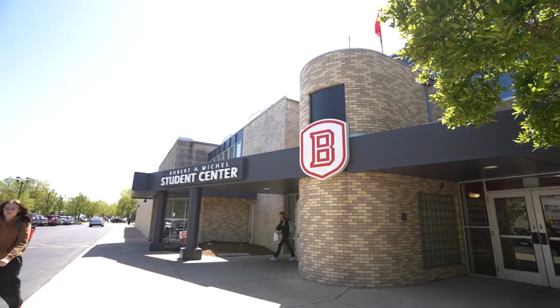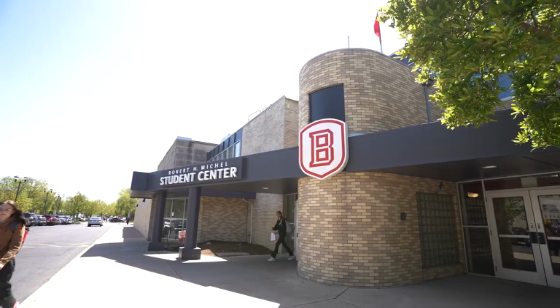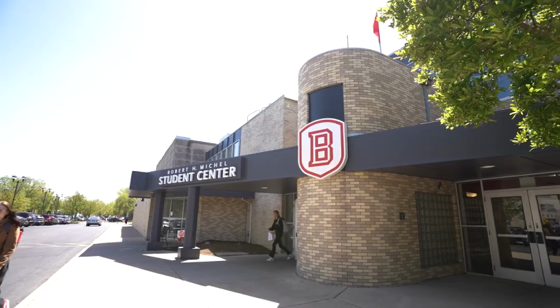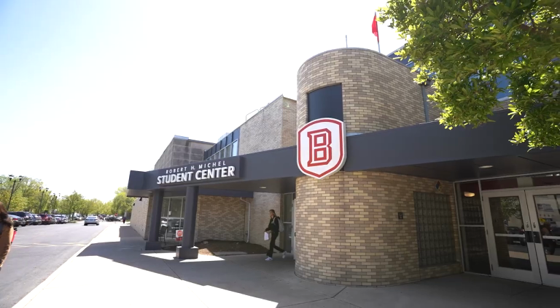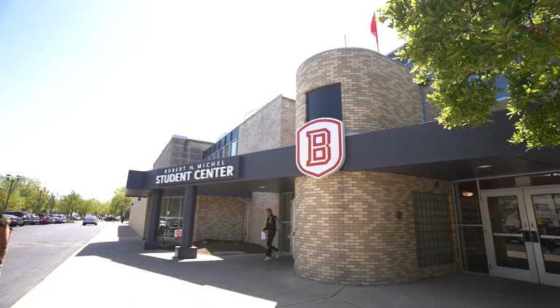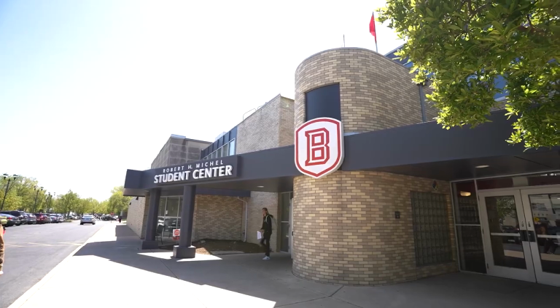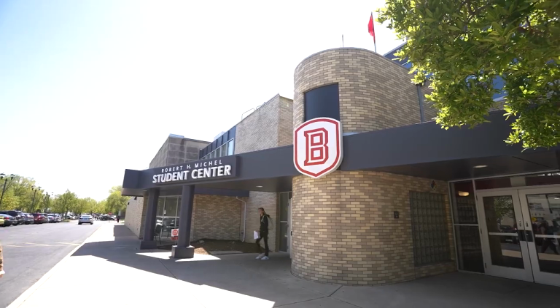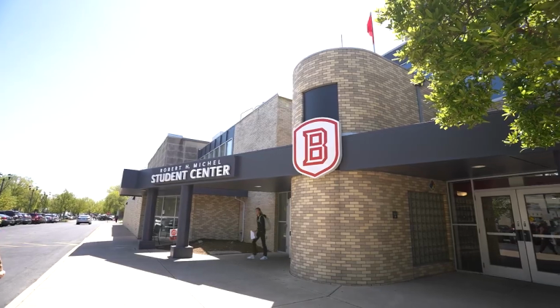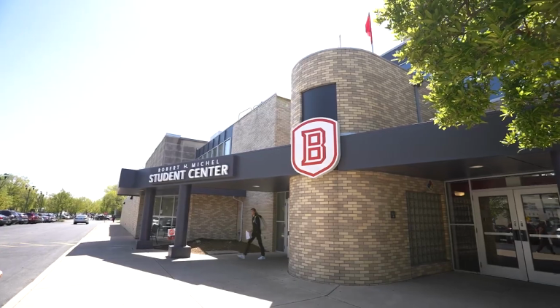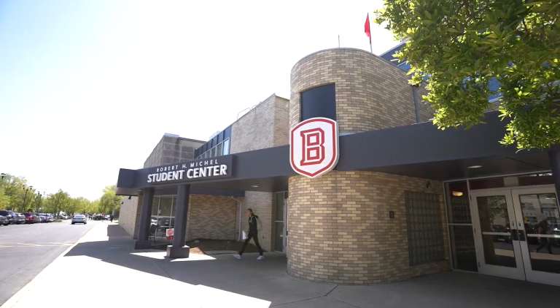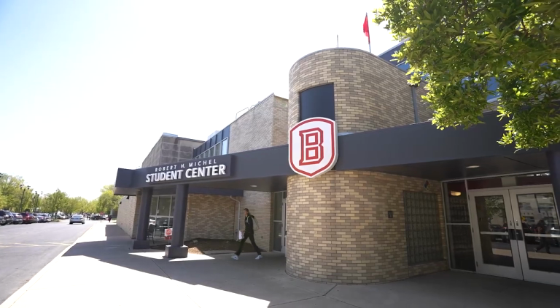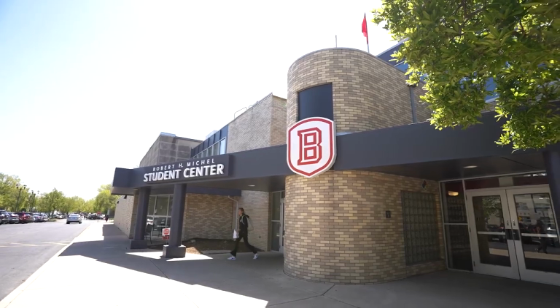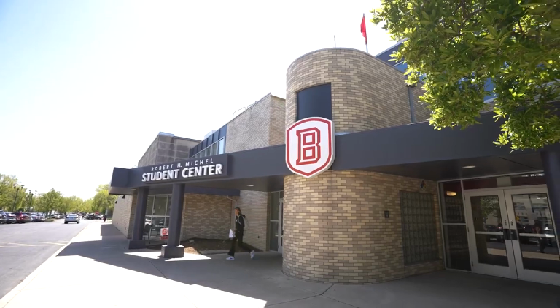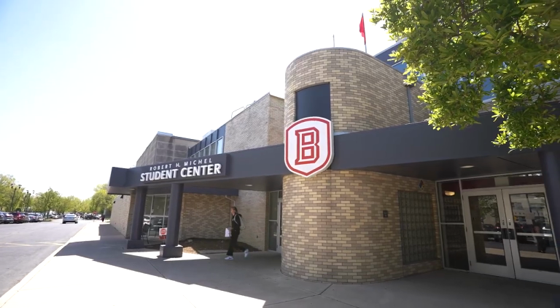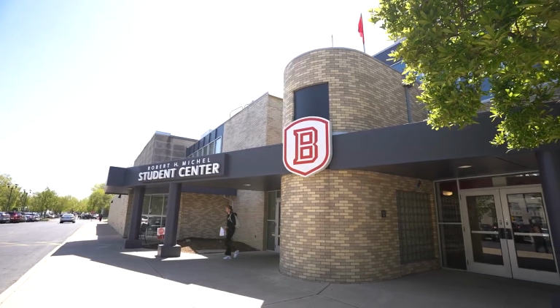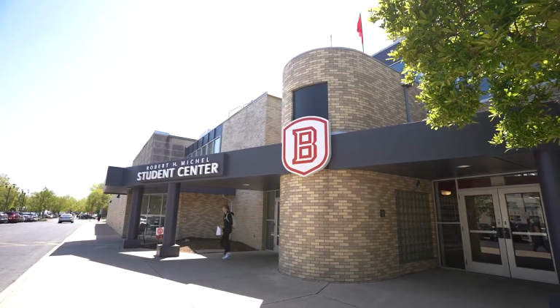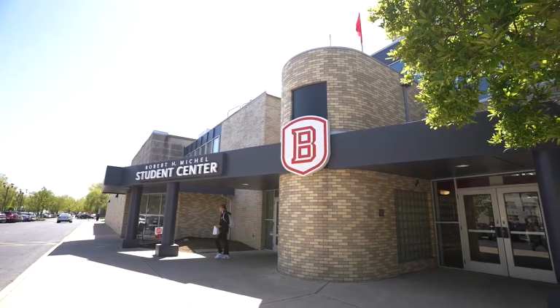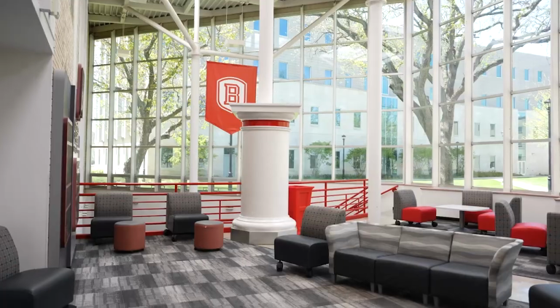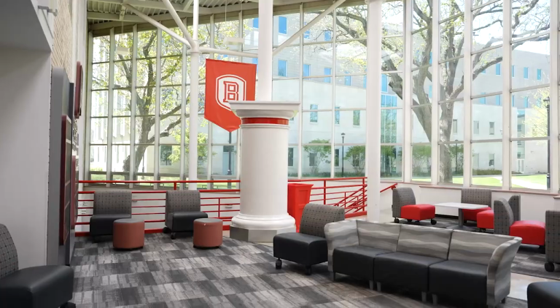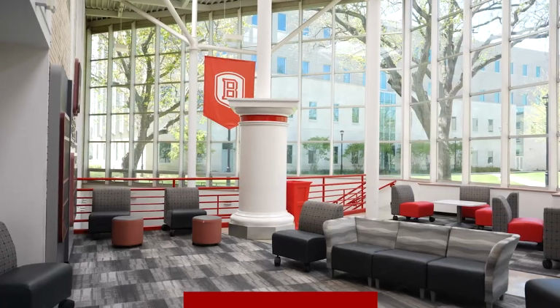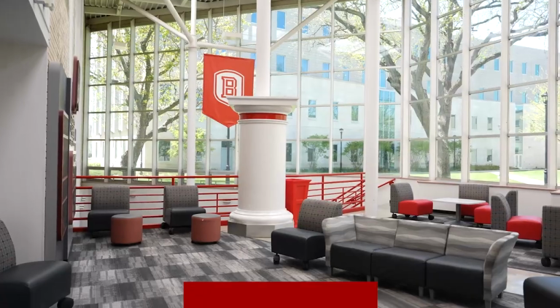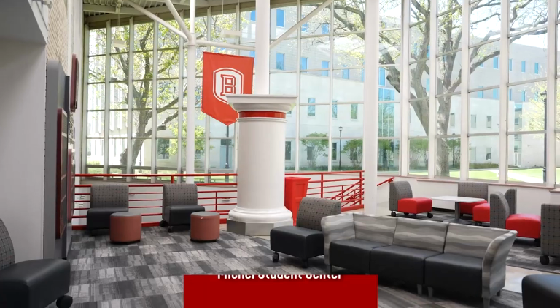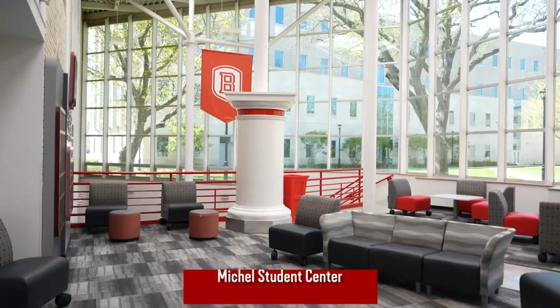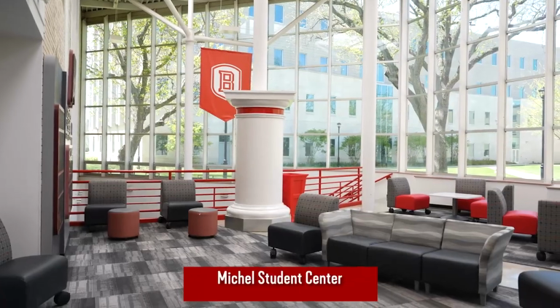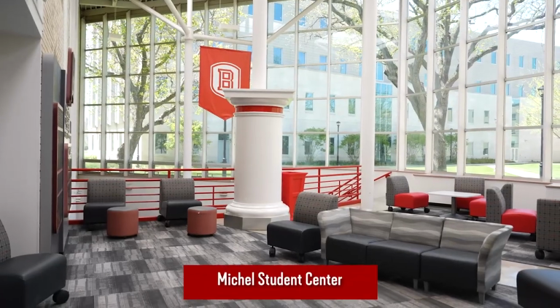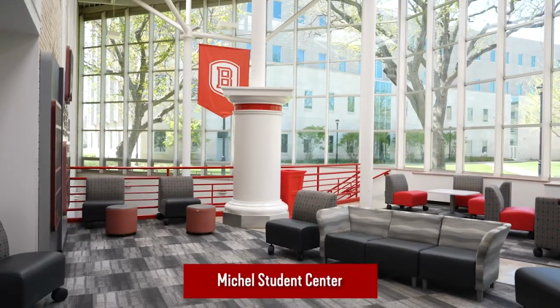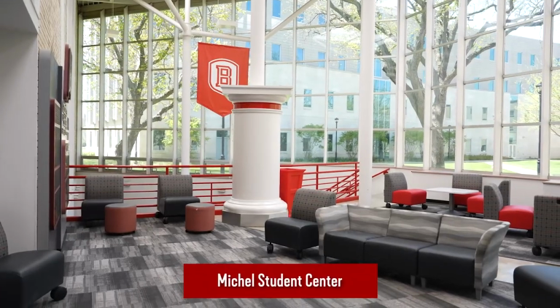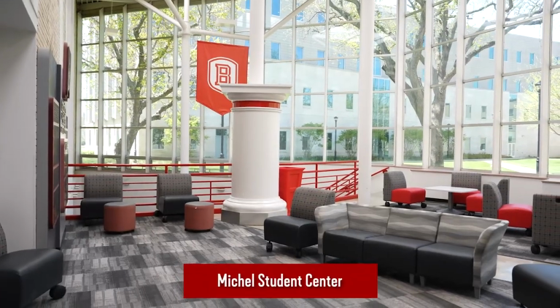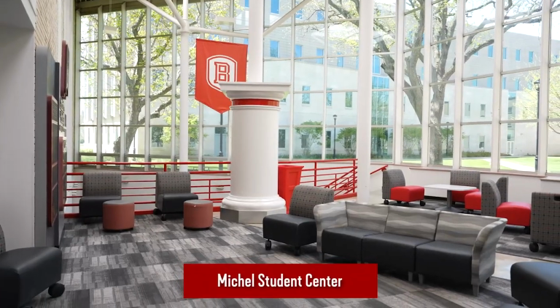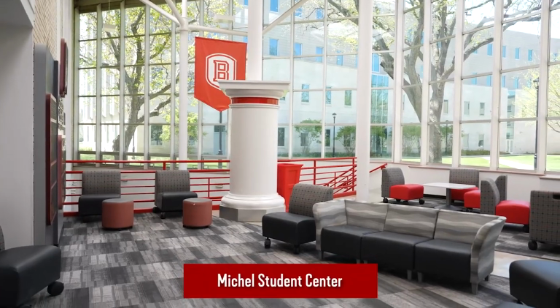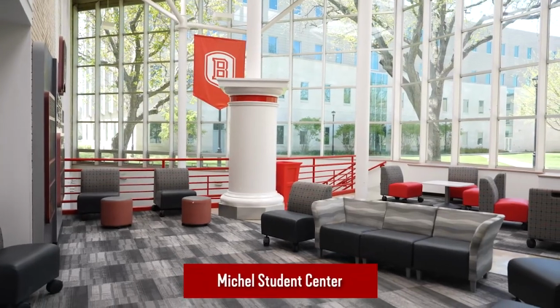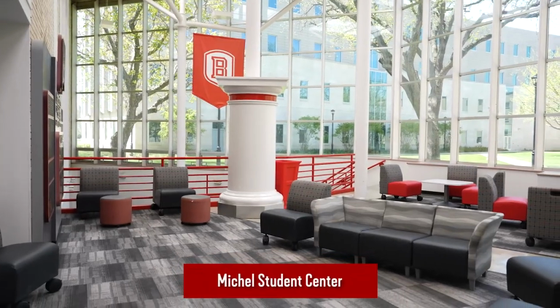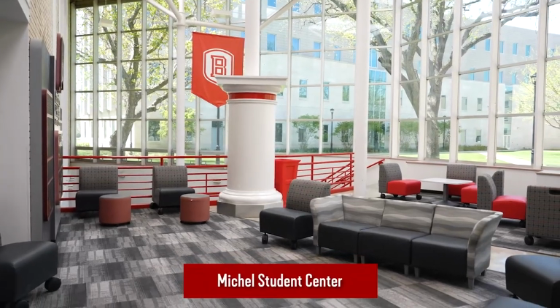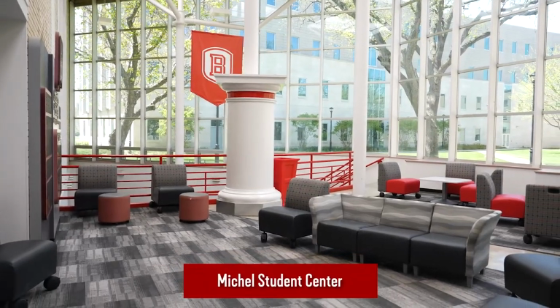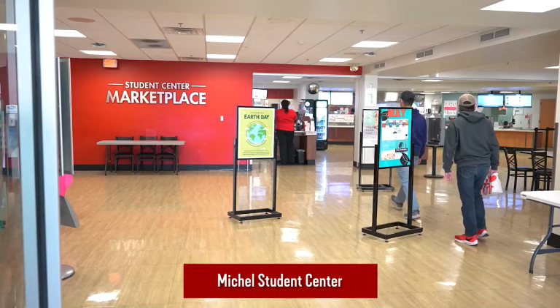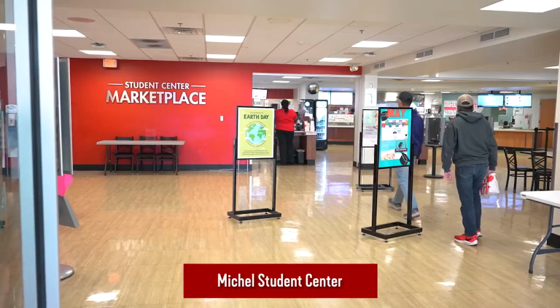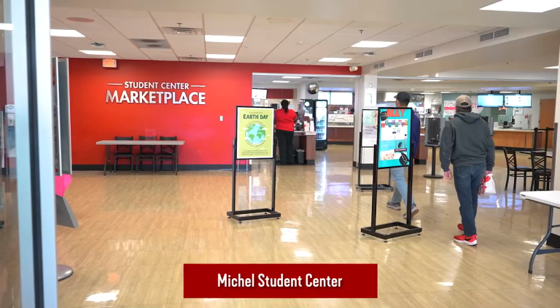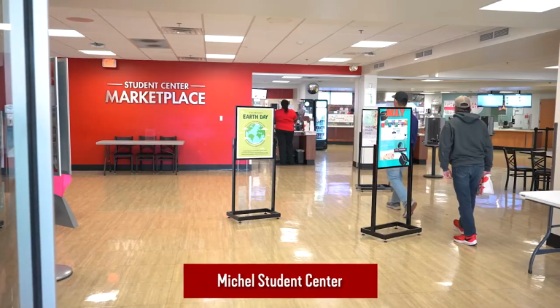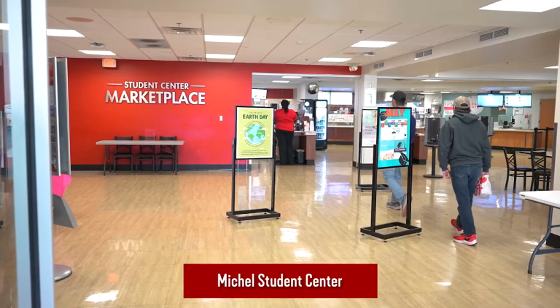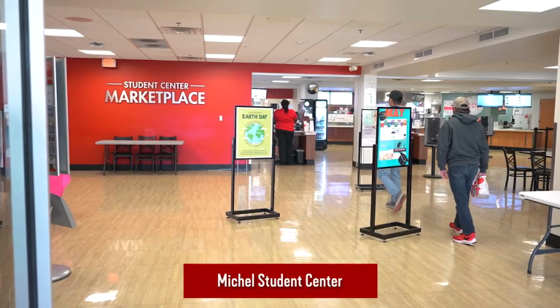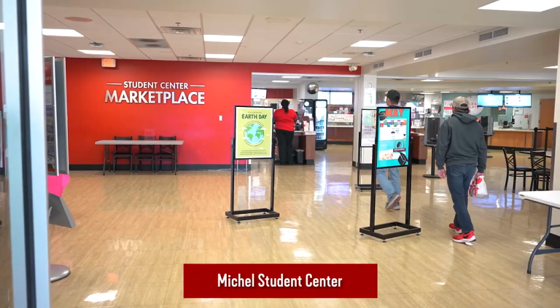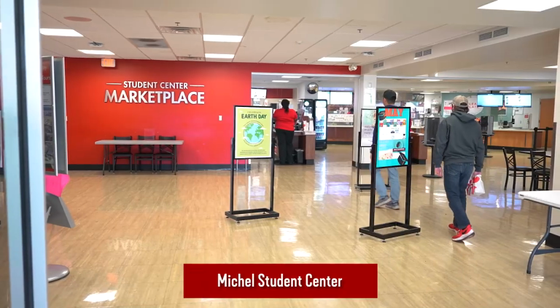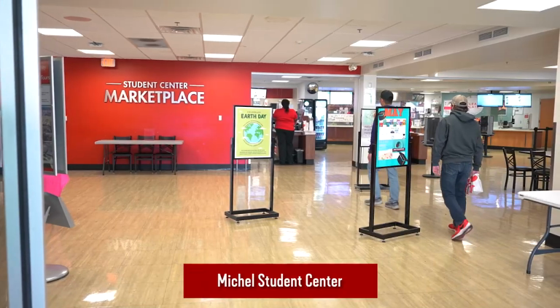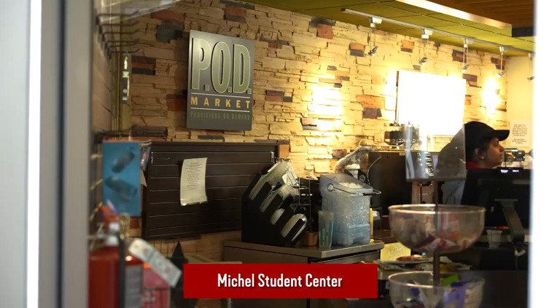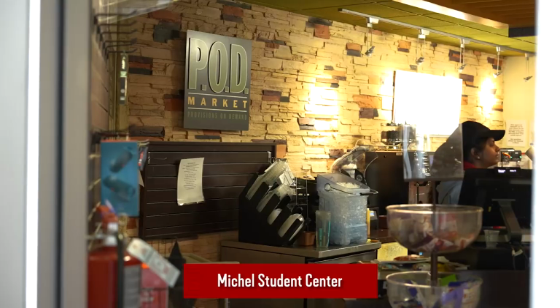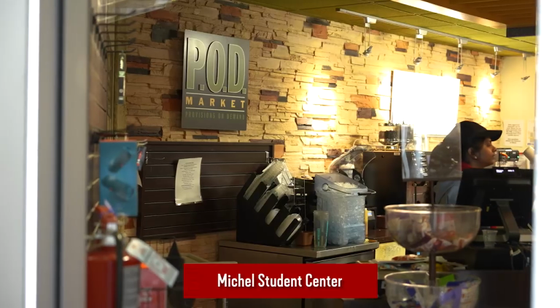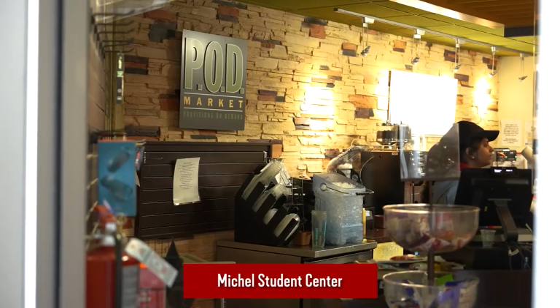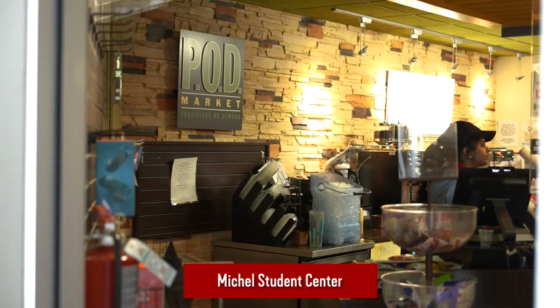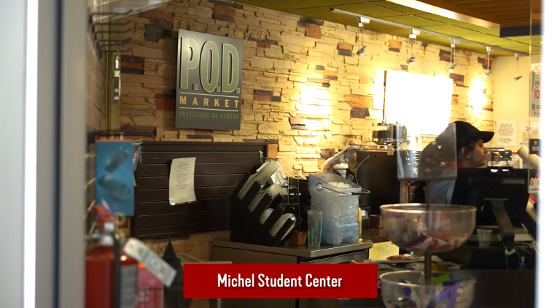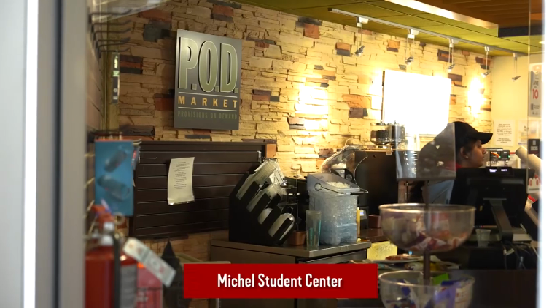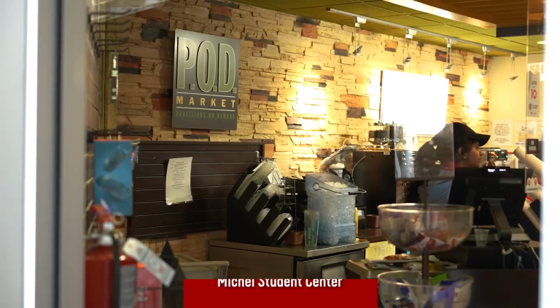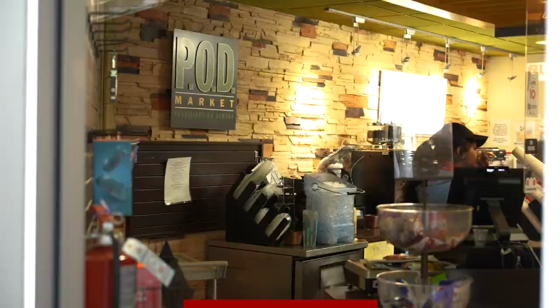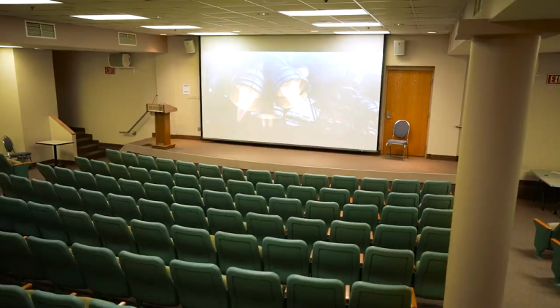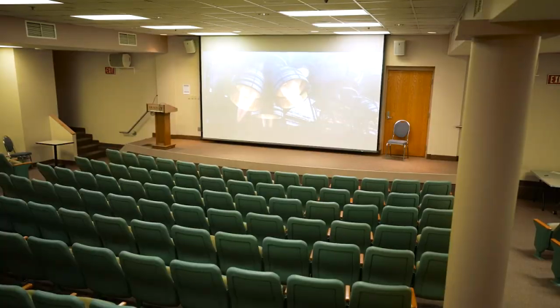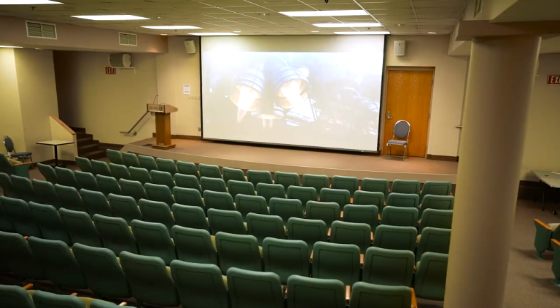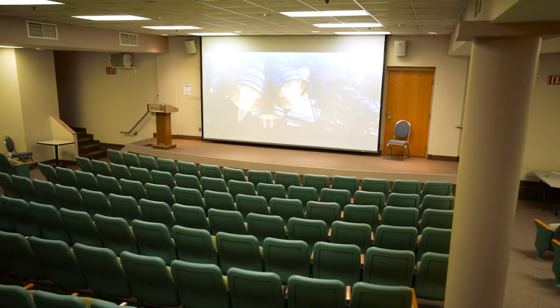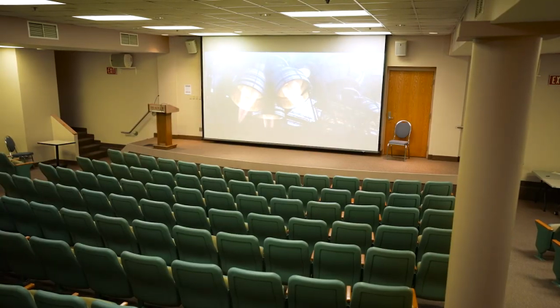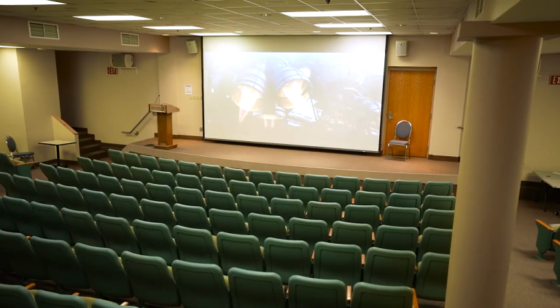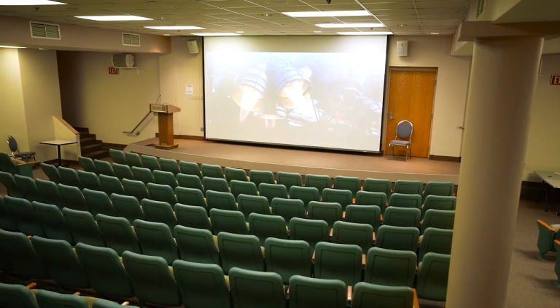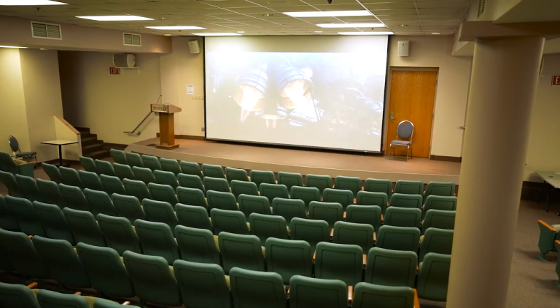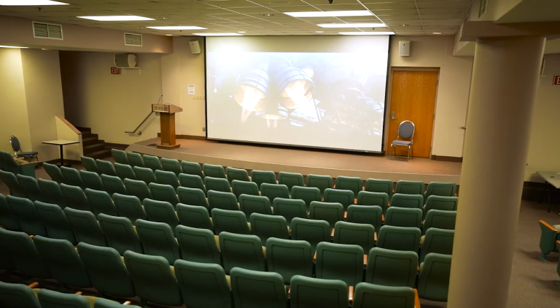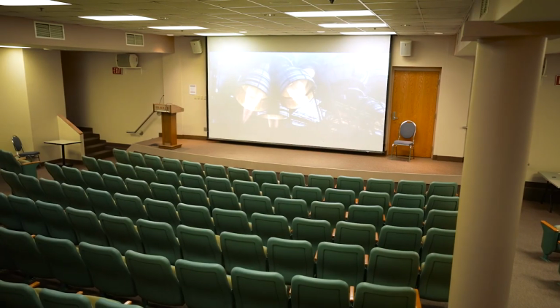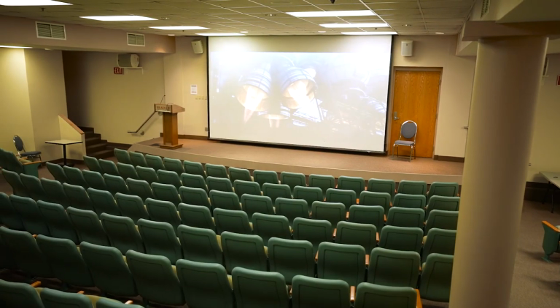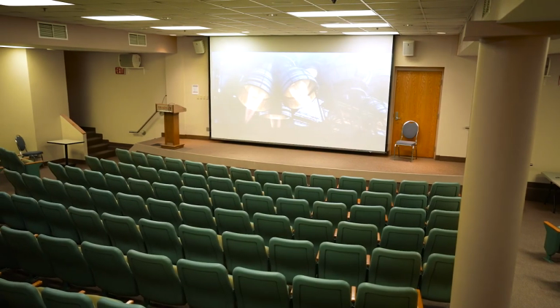The Student Center is a hub of activity on campus. You can take a break from studying, grab a quick bite to eat at the pod, or even catch a movie in our theater.